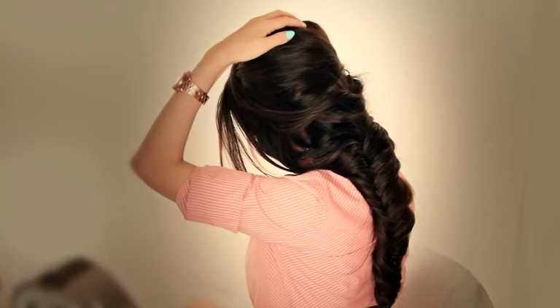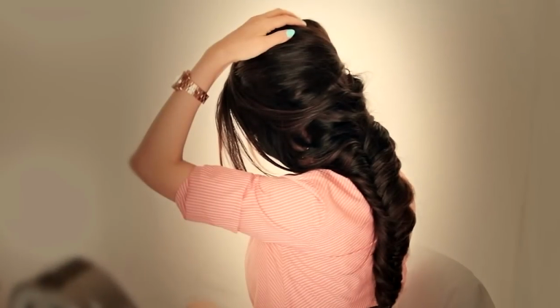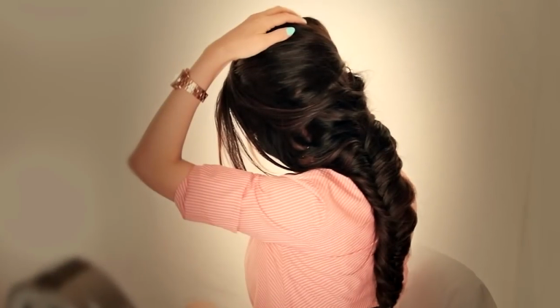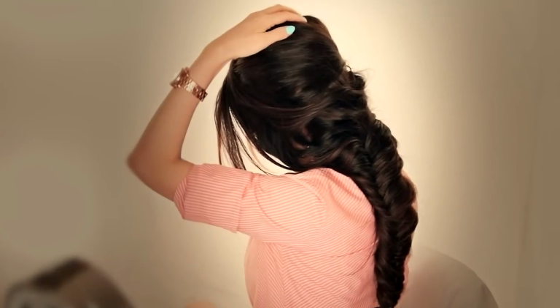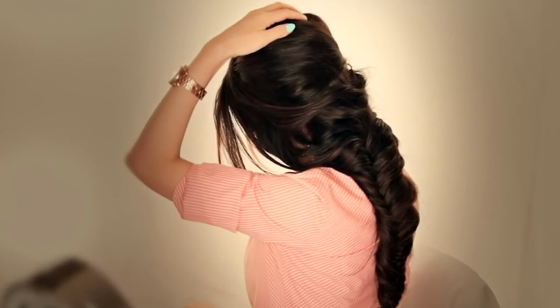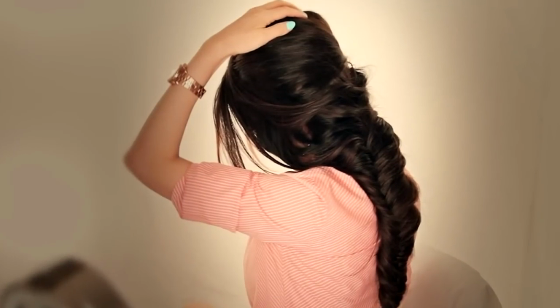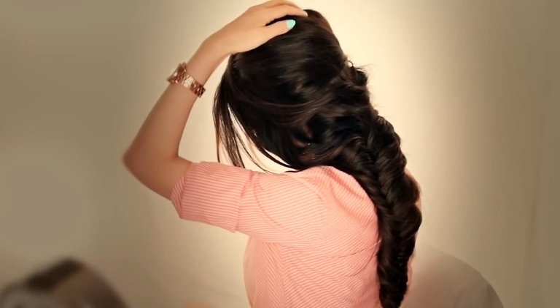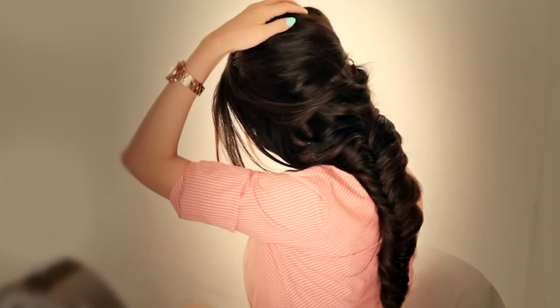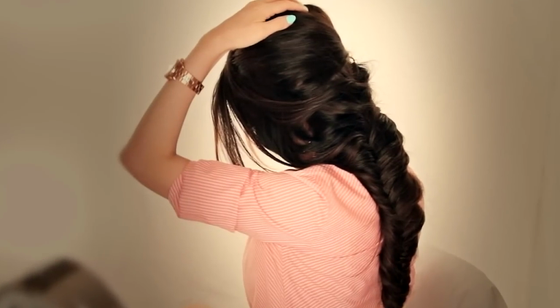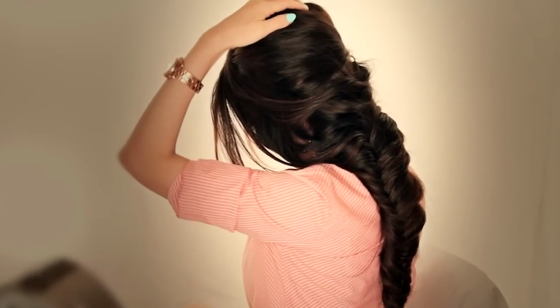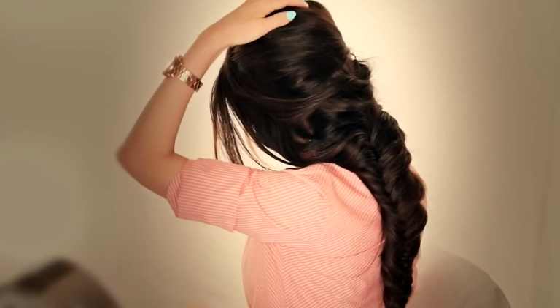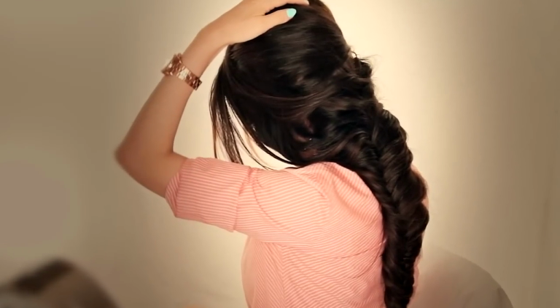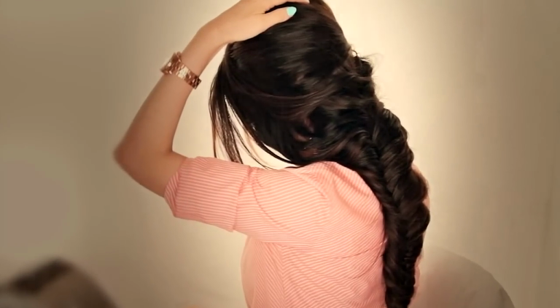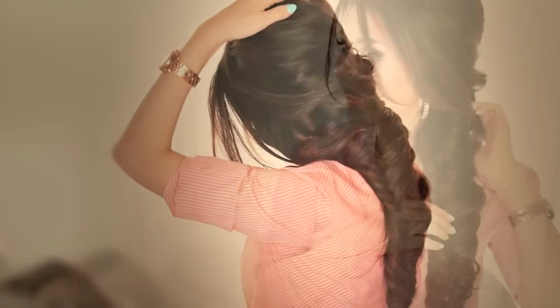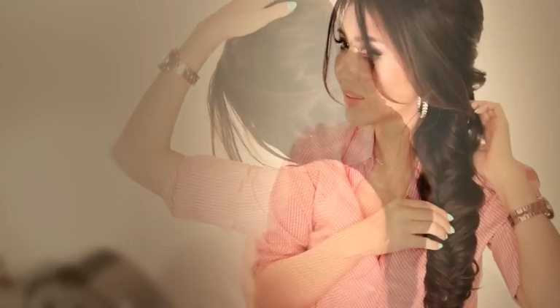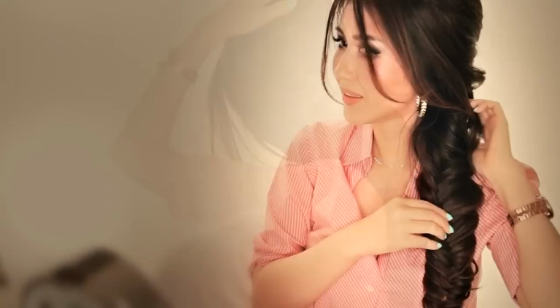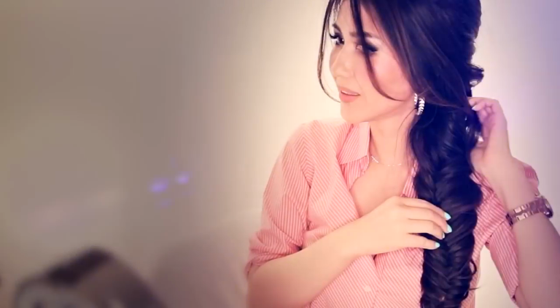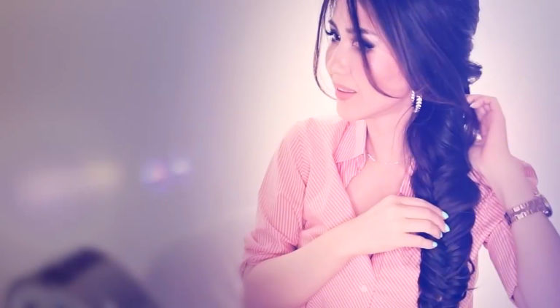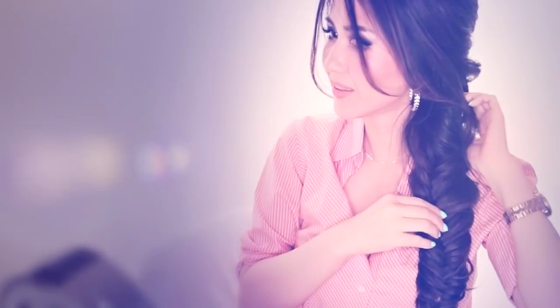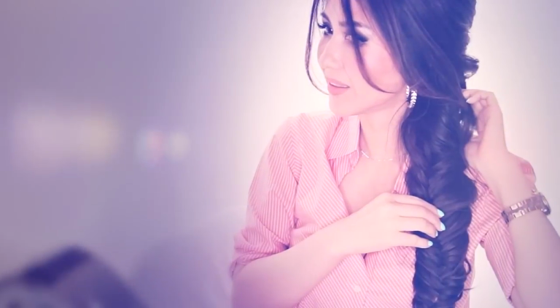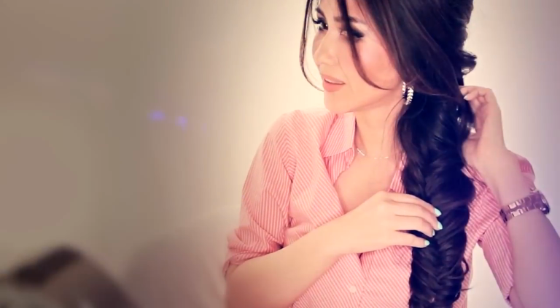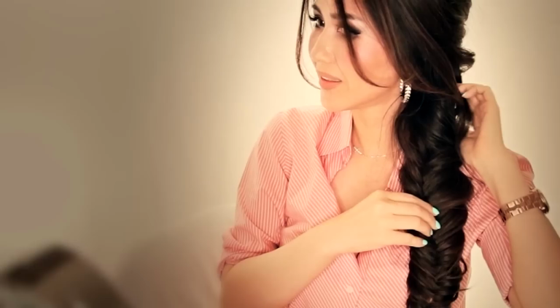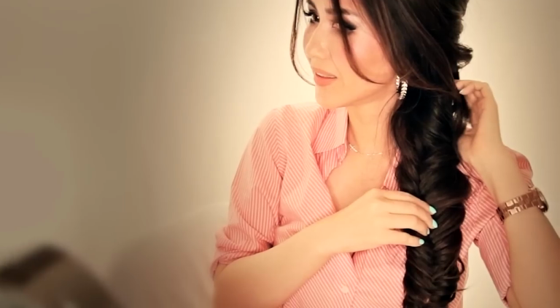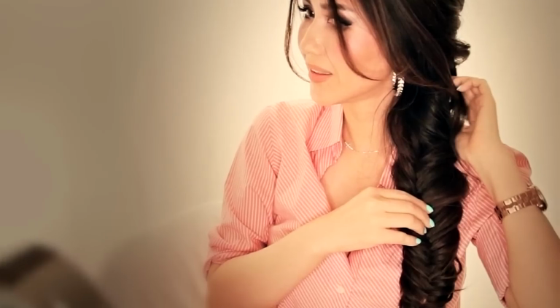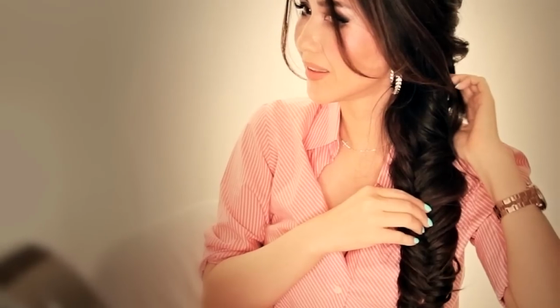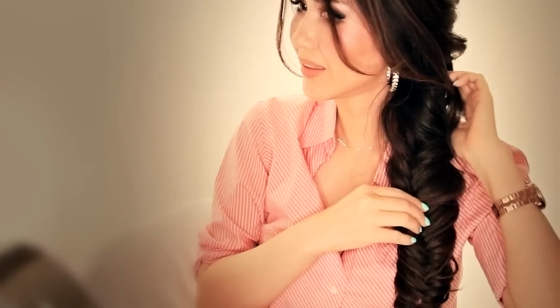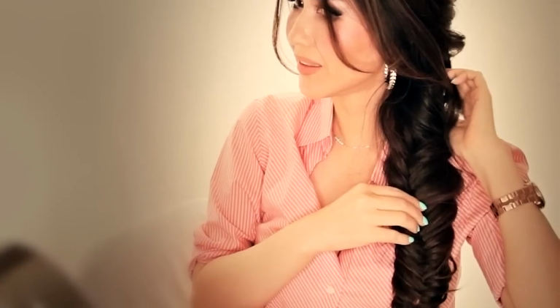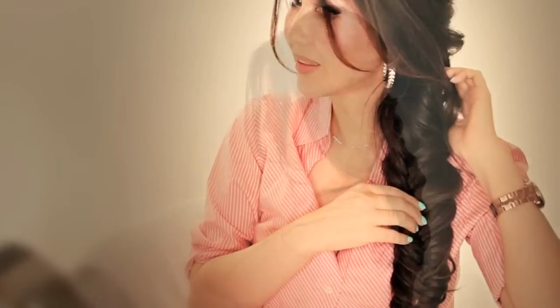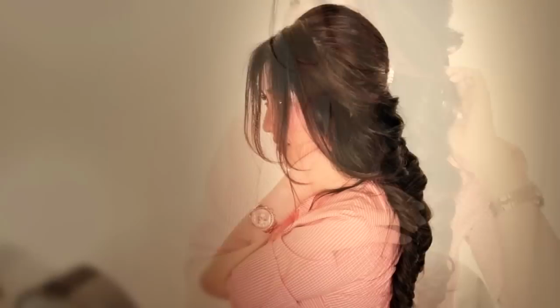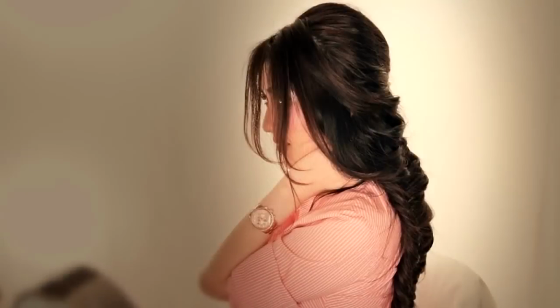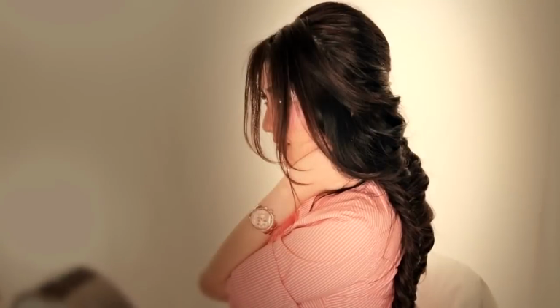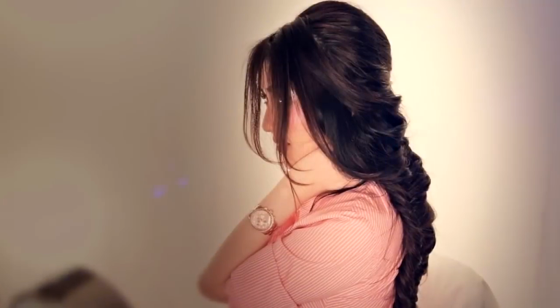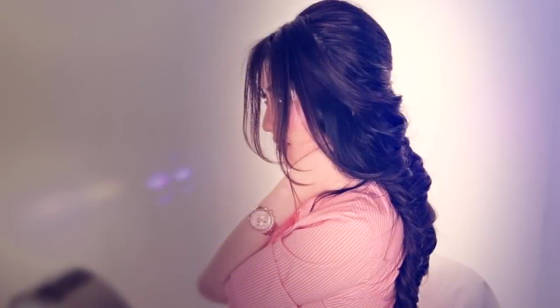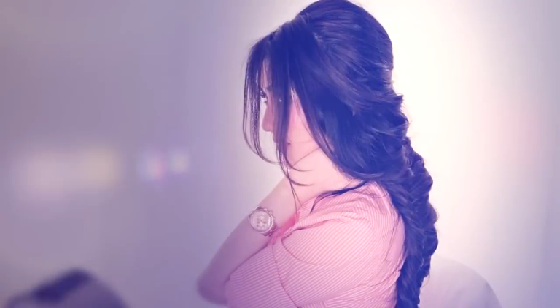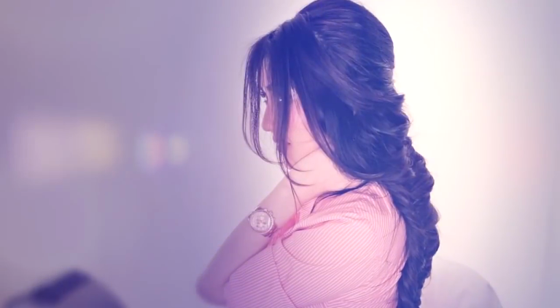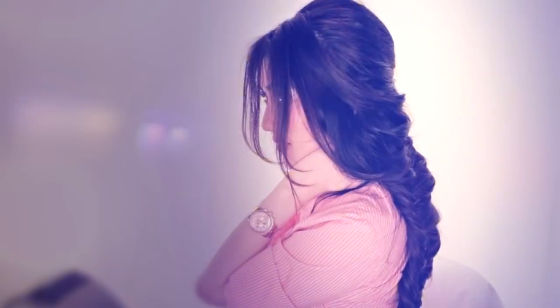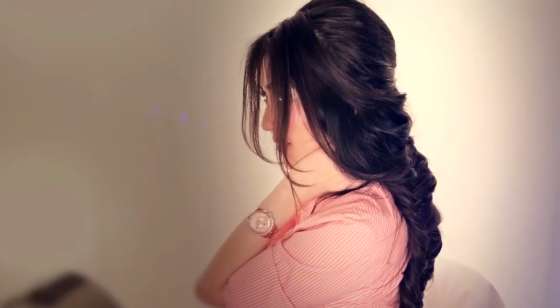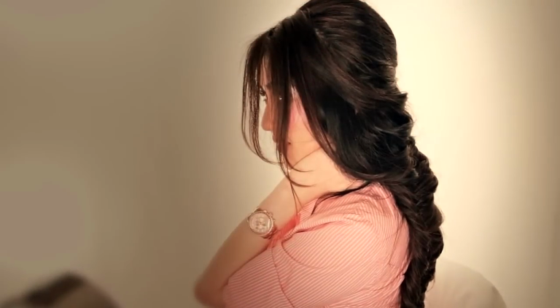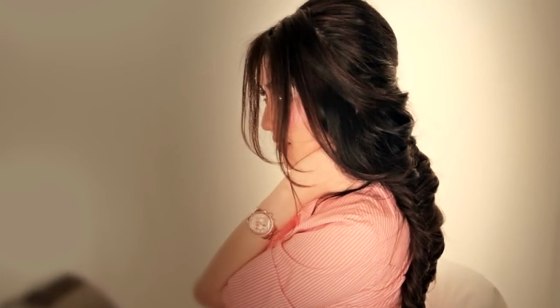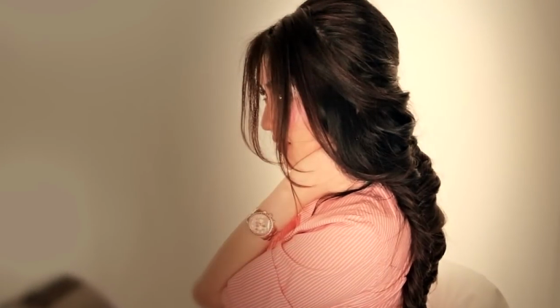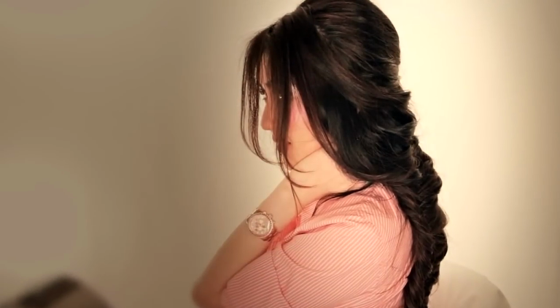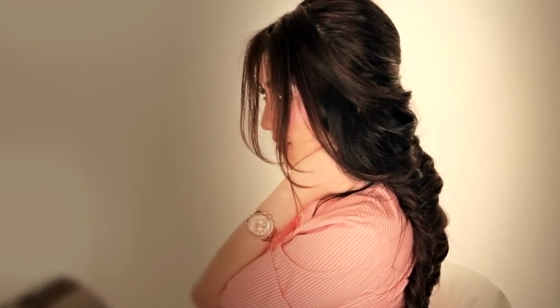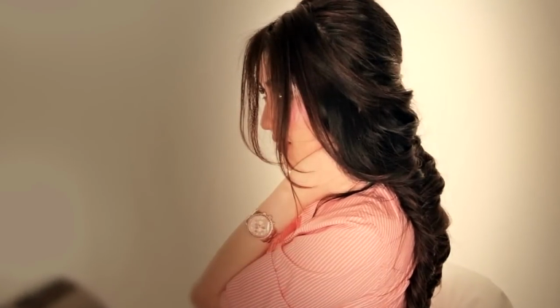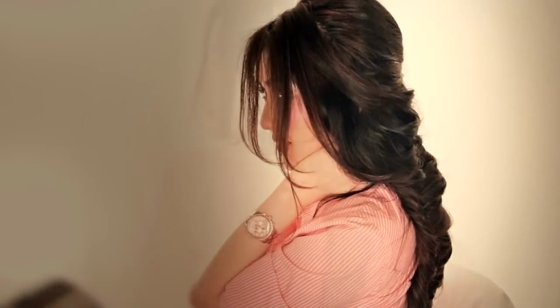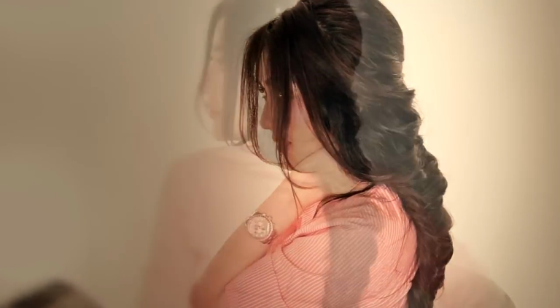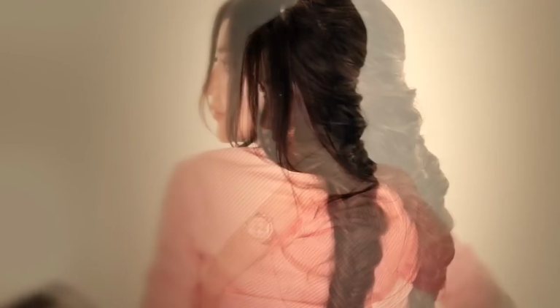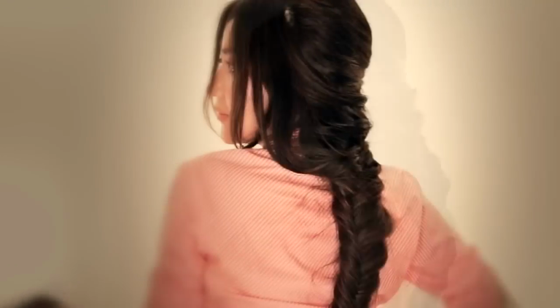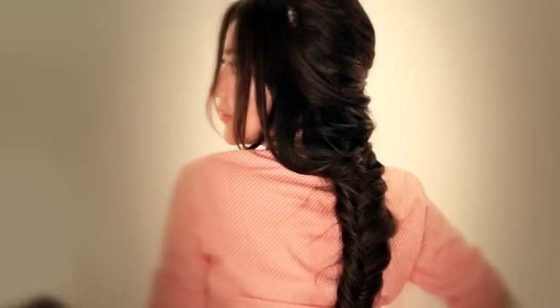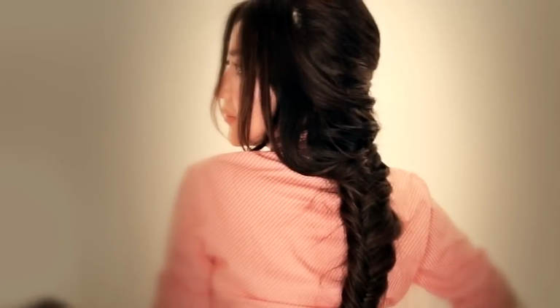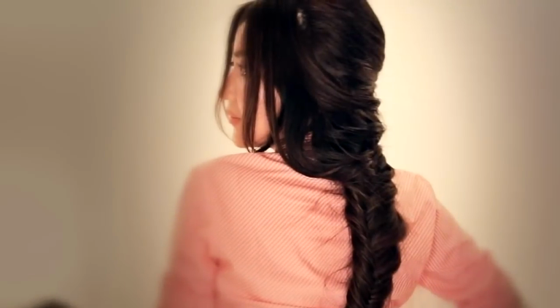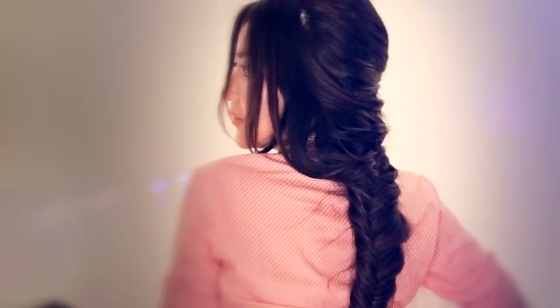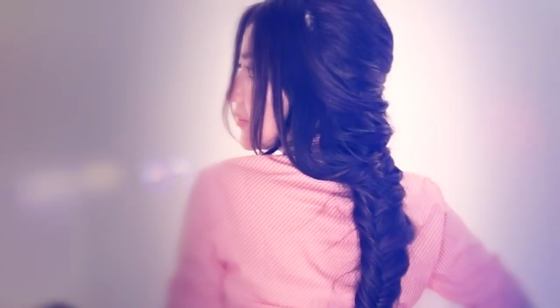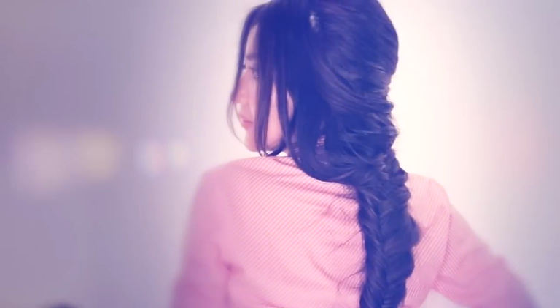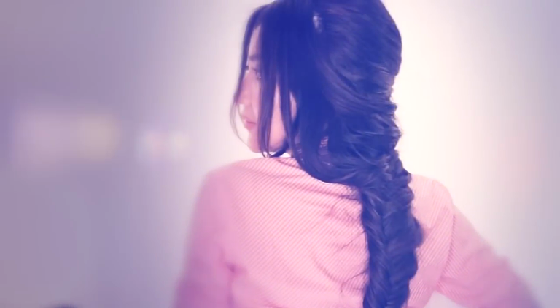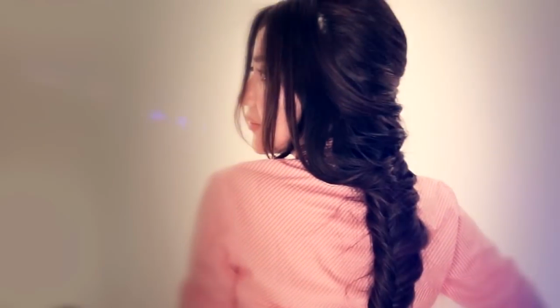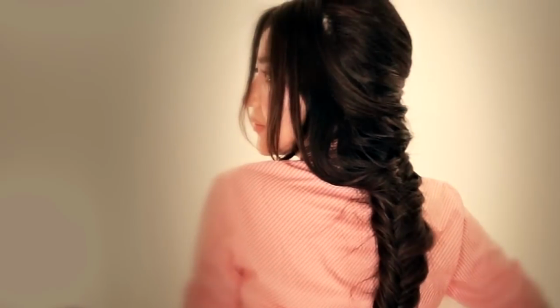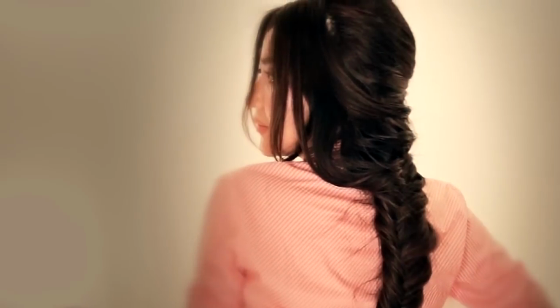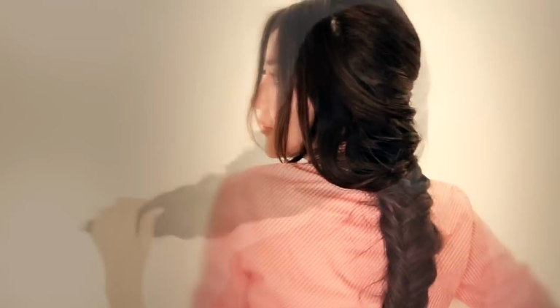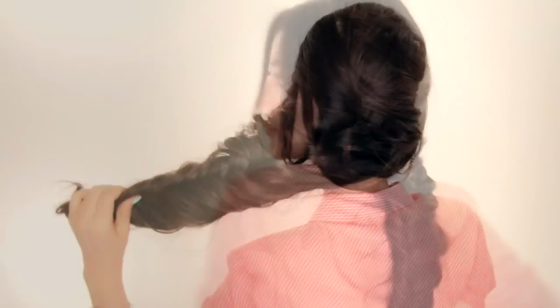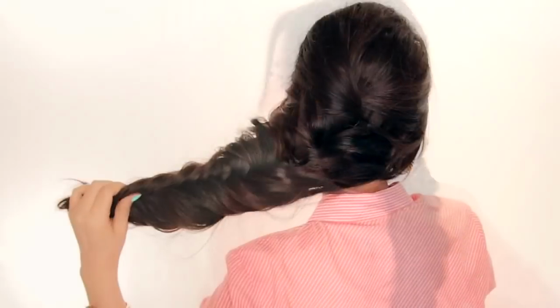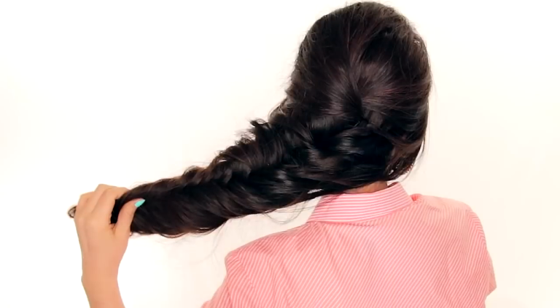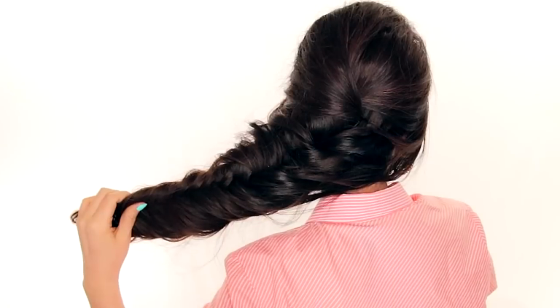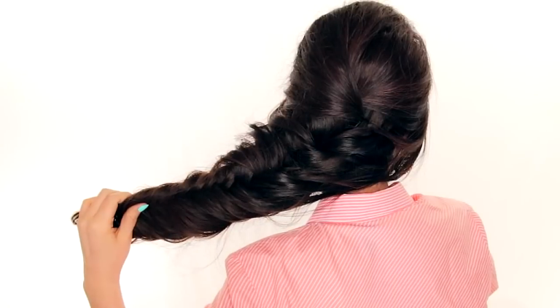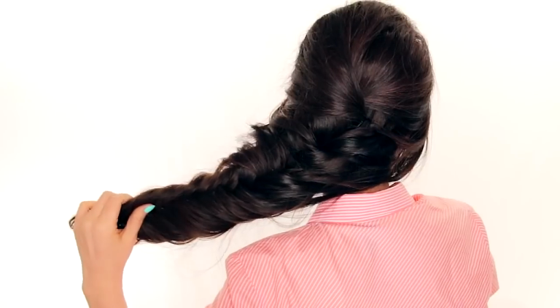Hi everyone, I'm Tina and today I'm going to show you a different take on Elsa's braid from the movie Frozen.